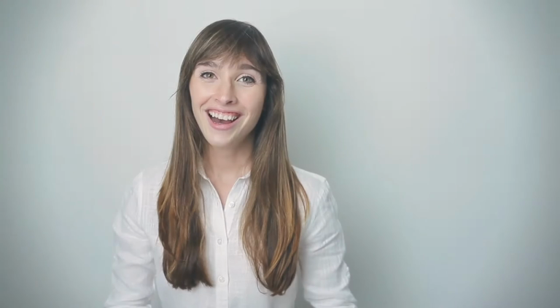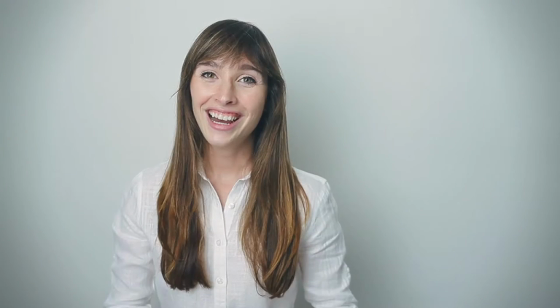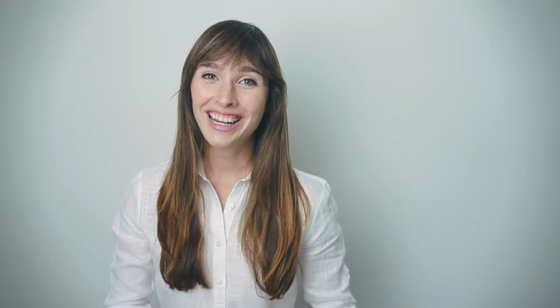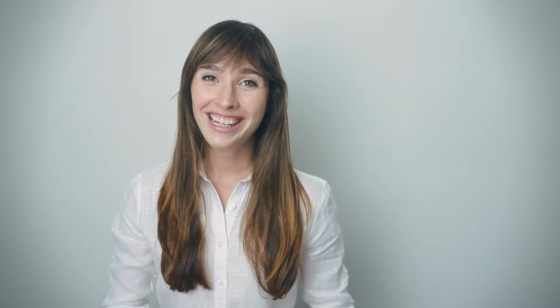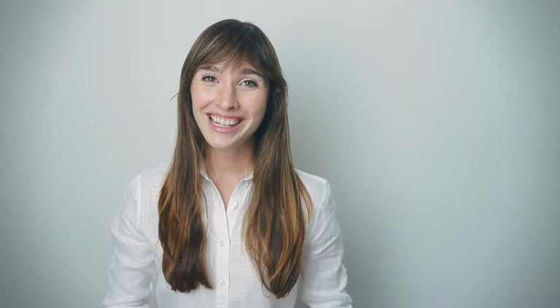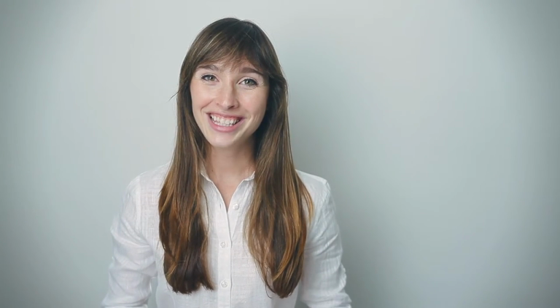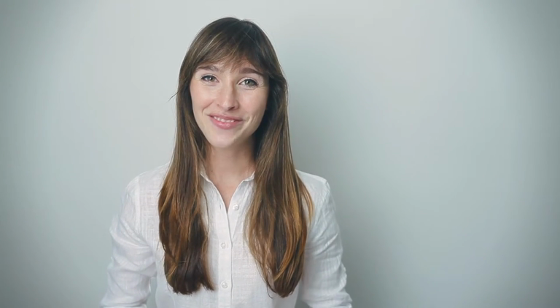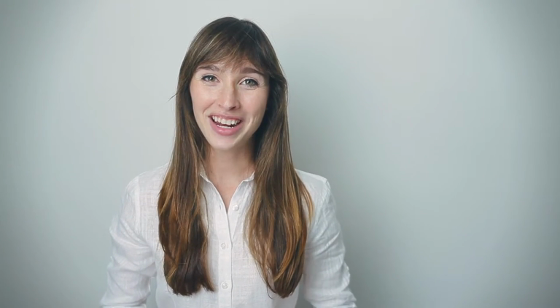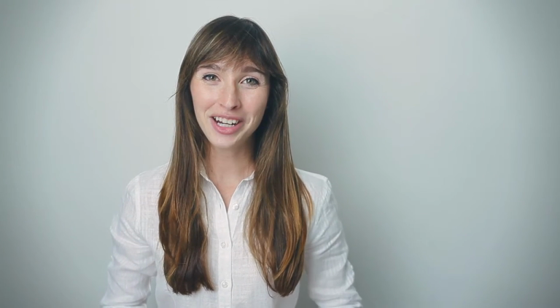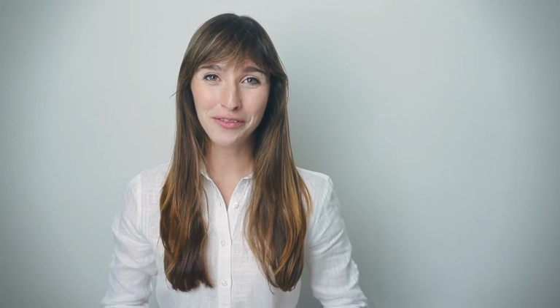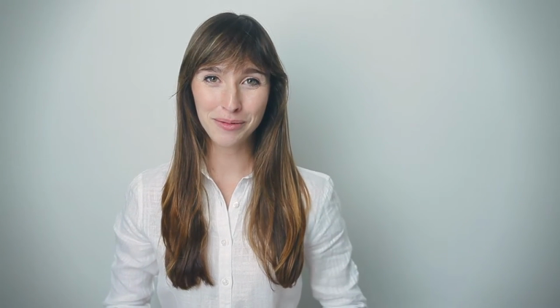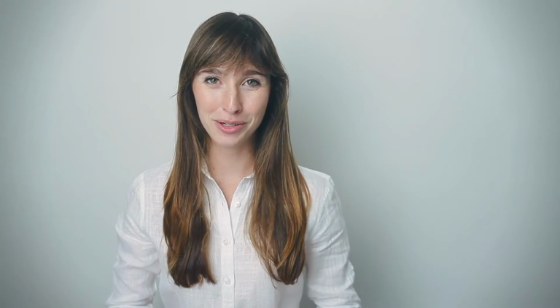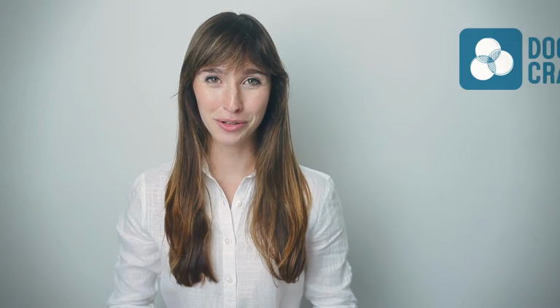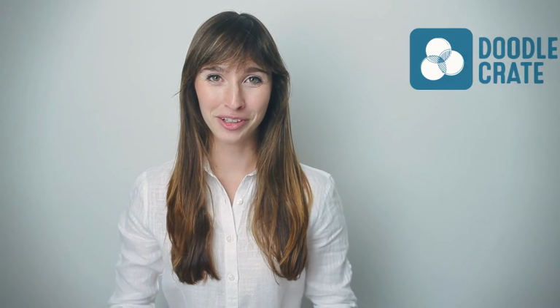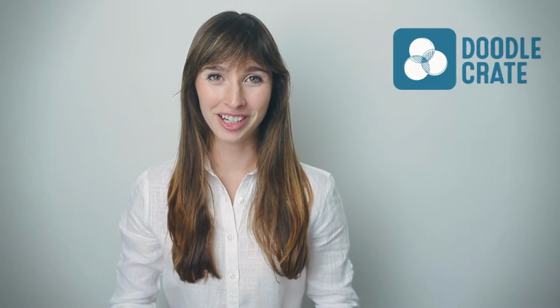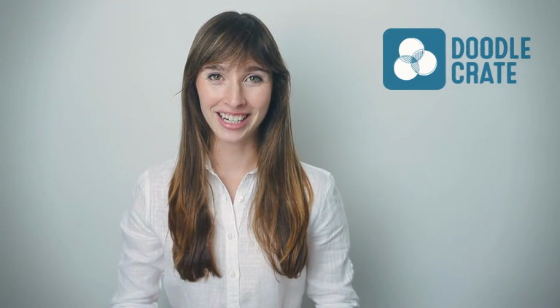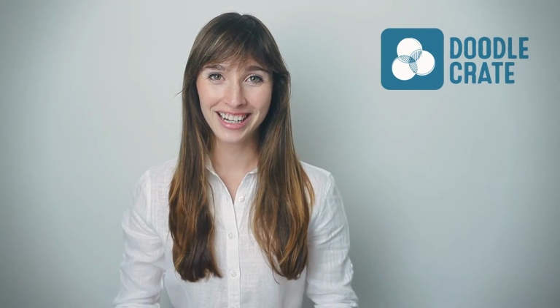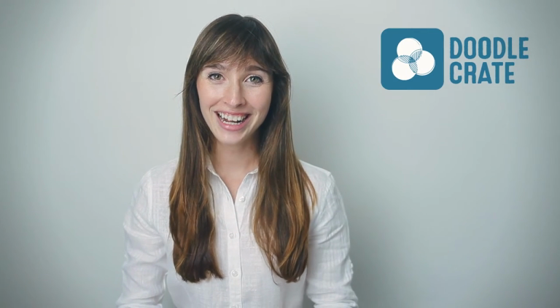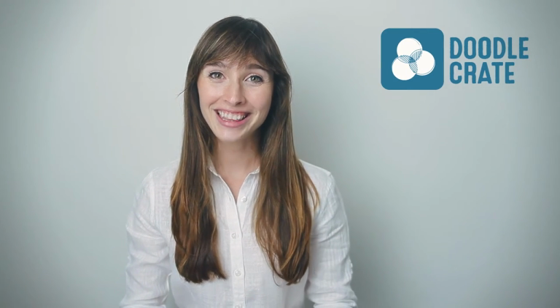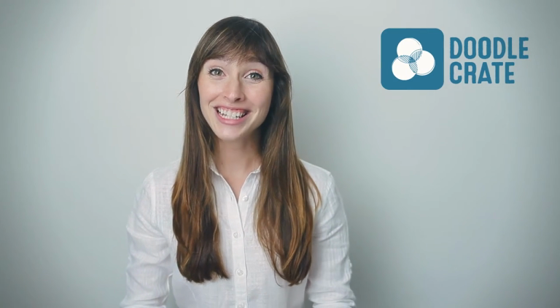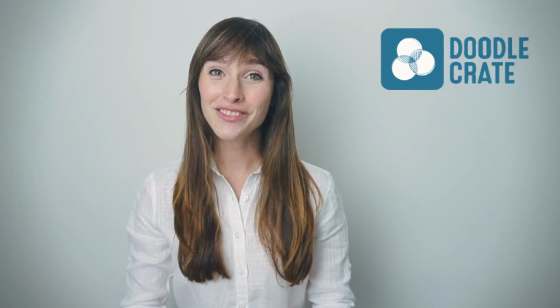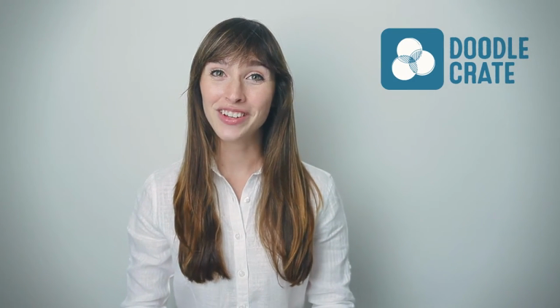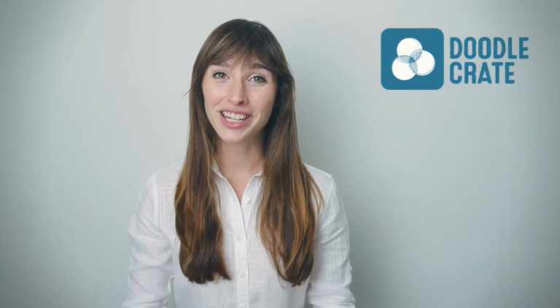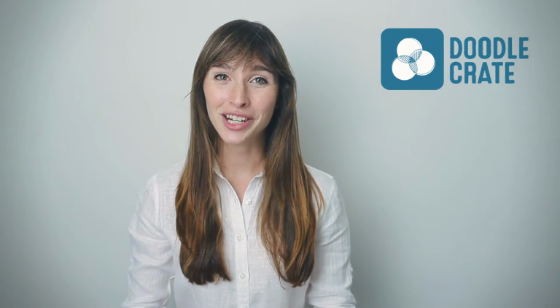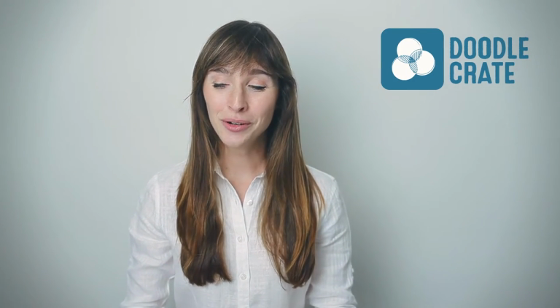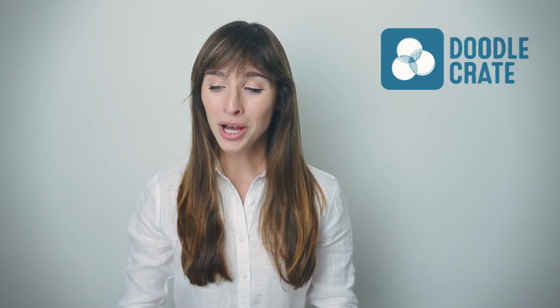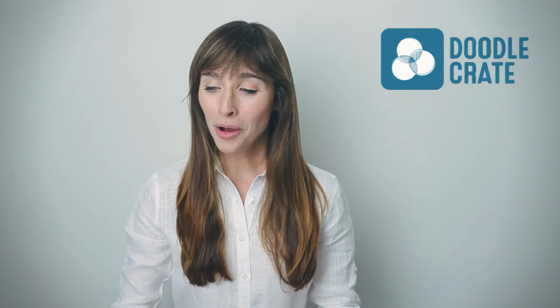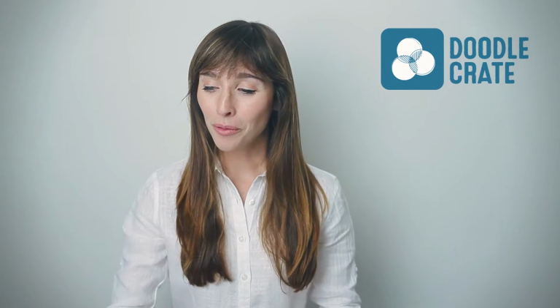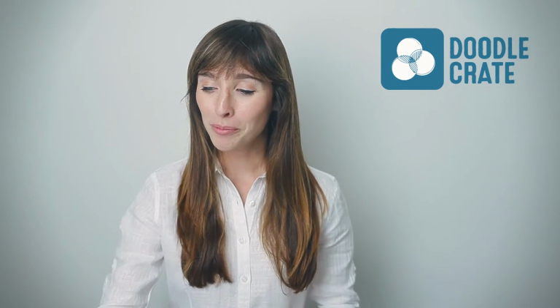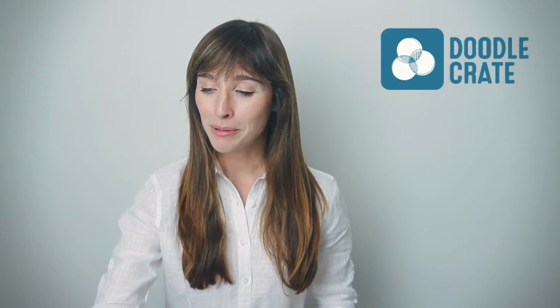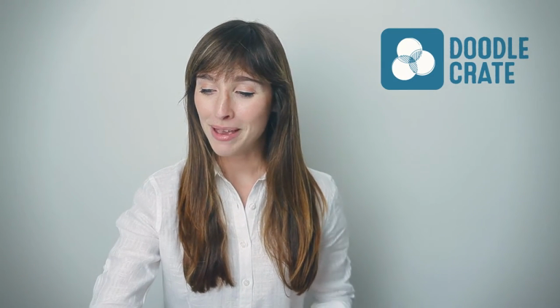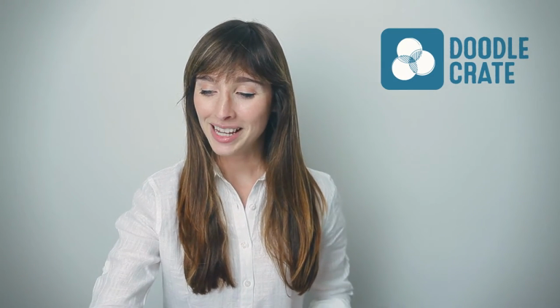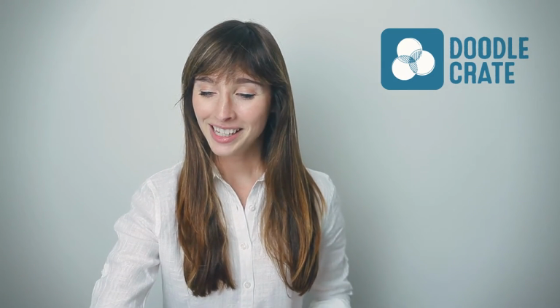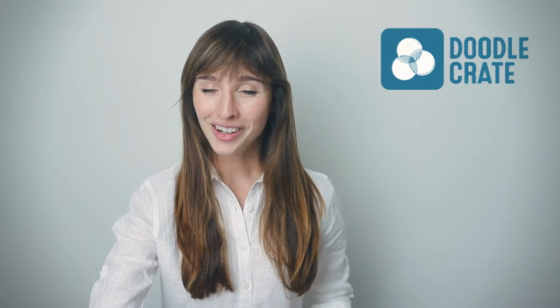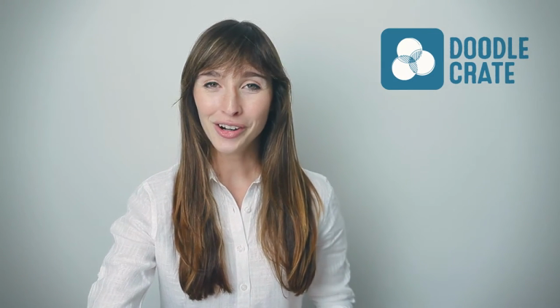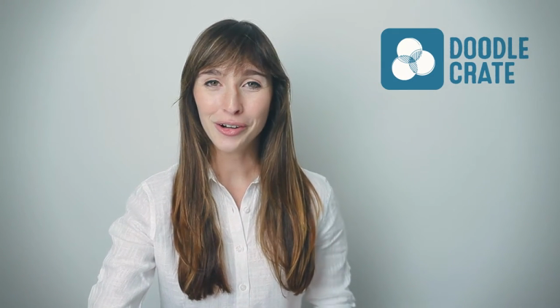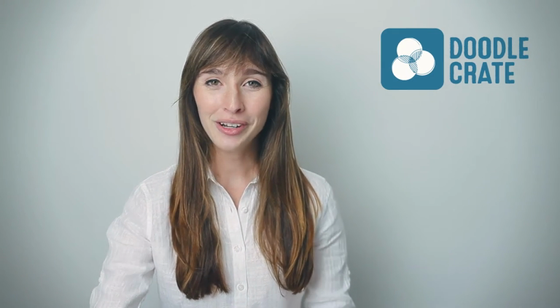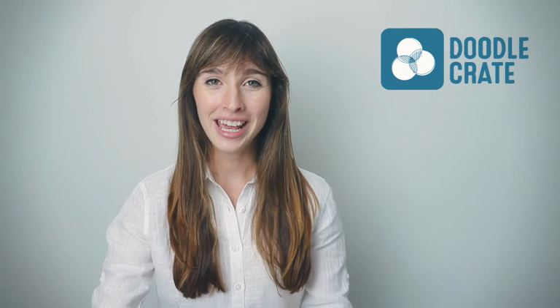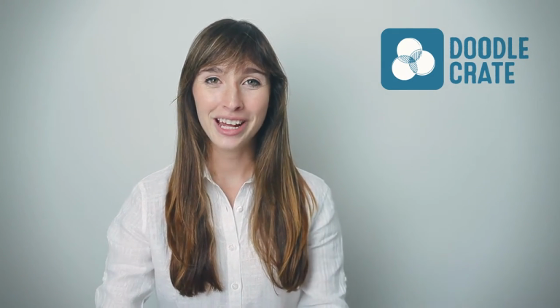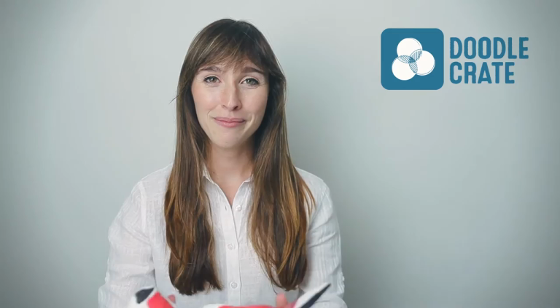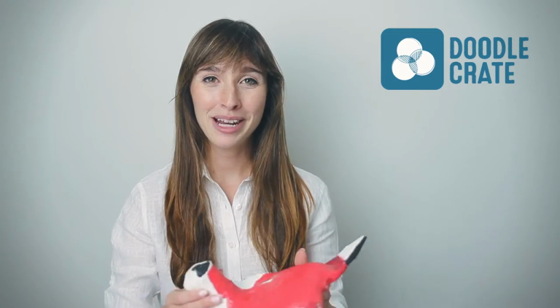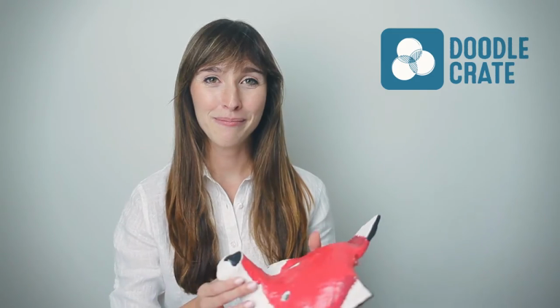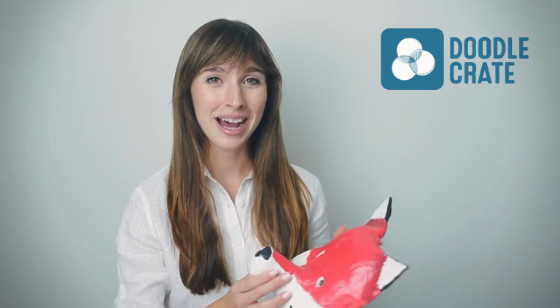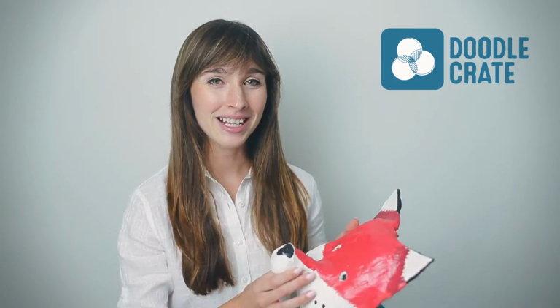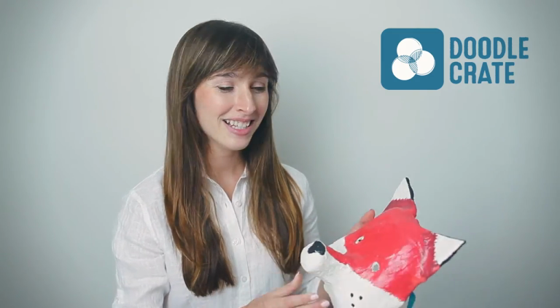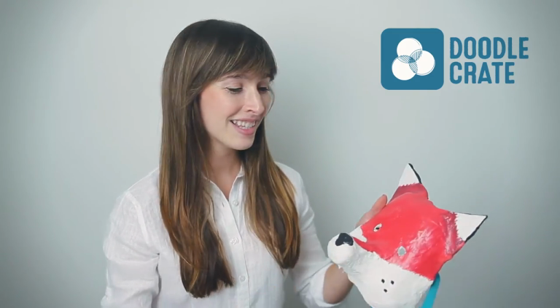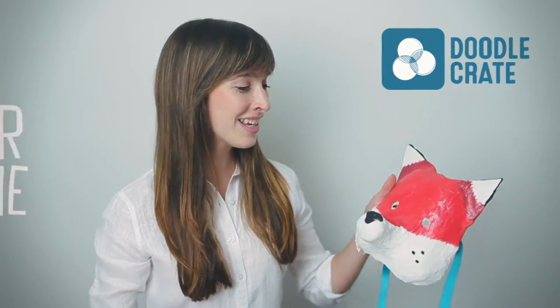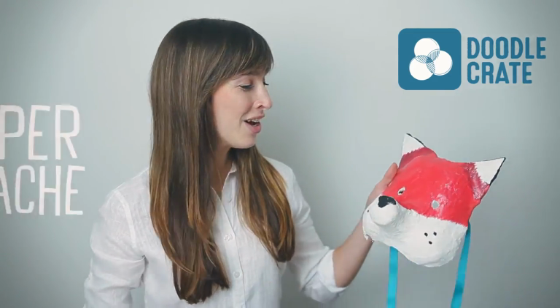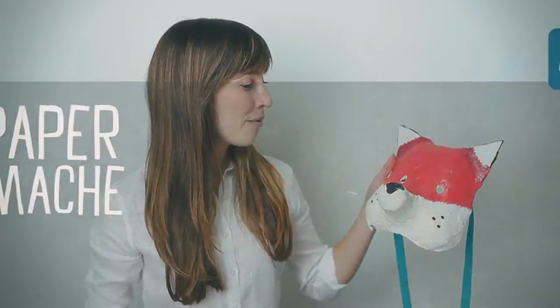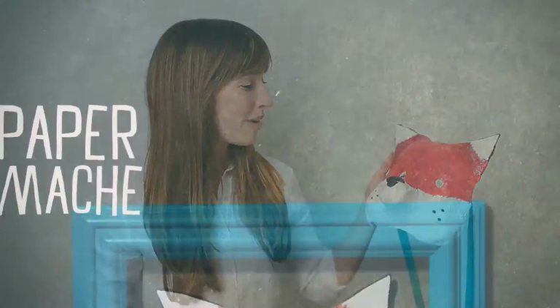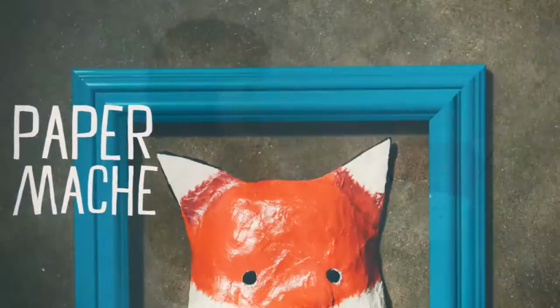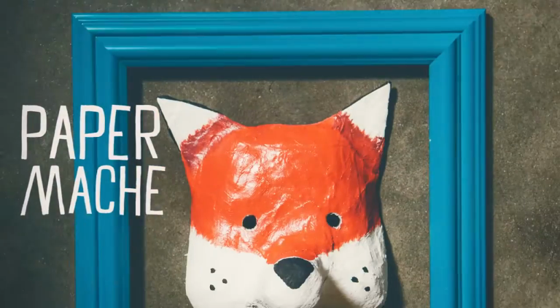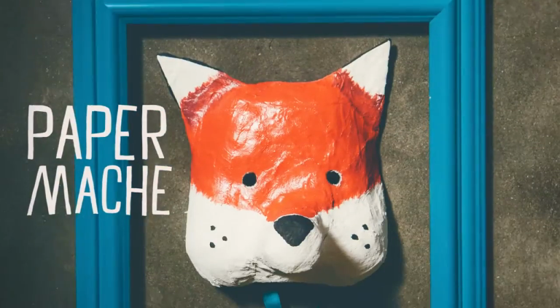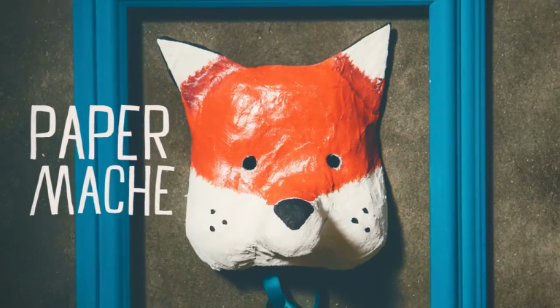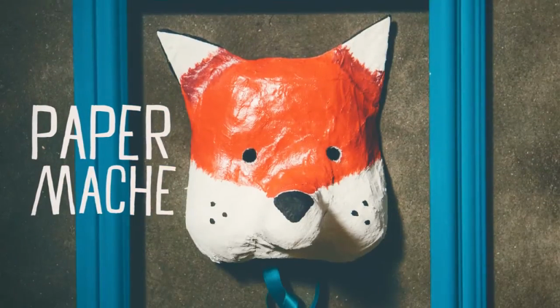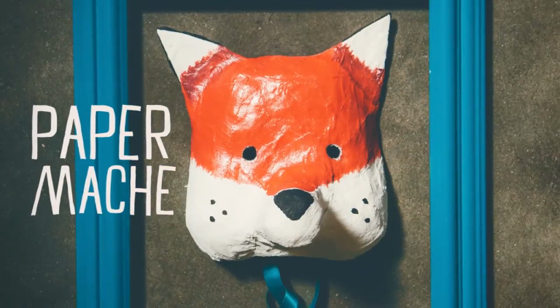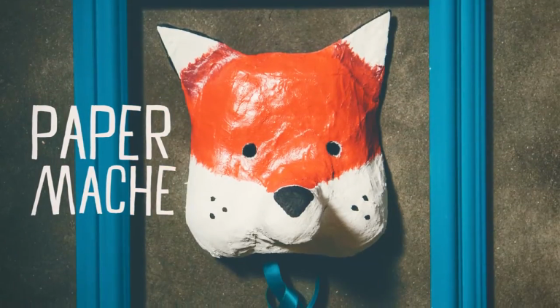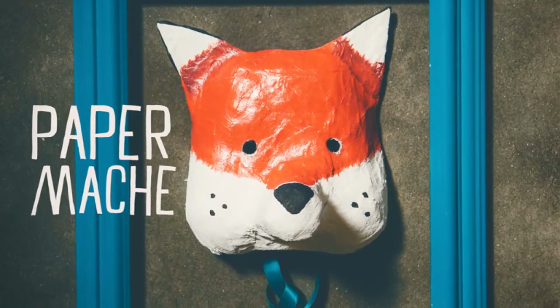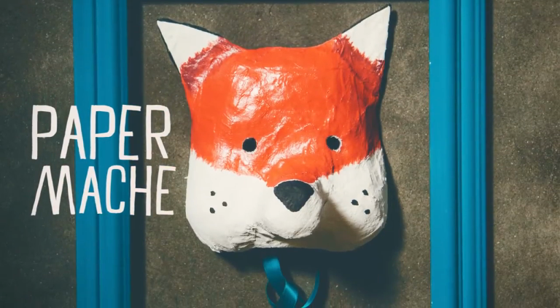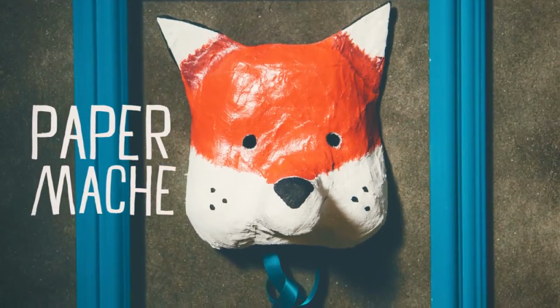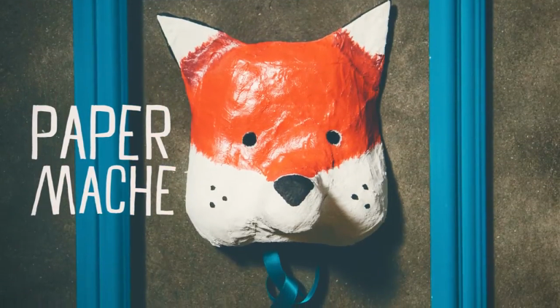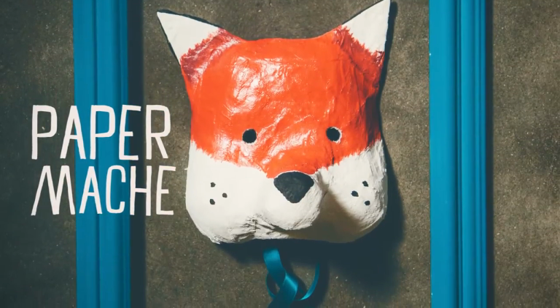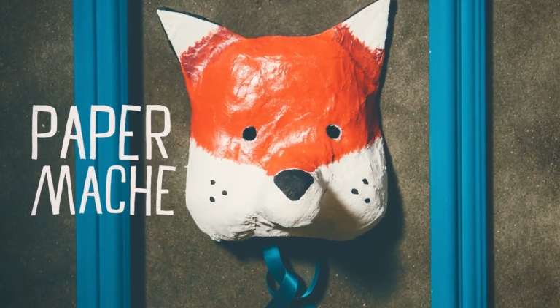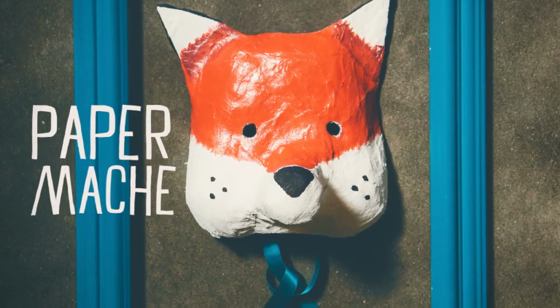Hi, it's Mary from DoodleCrate. In this video, we'll be making our own handmade masks with a technique called paper mache.